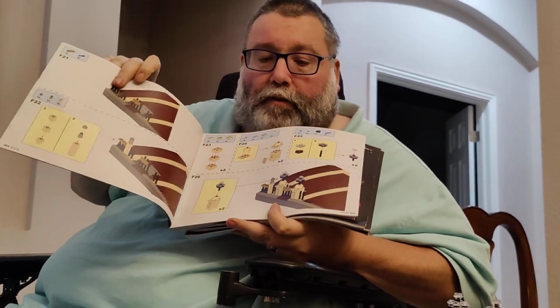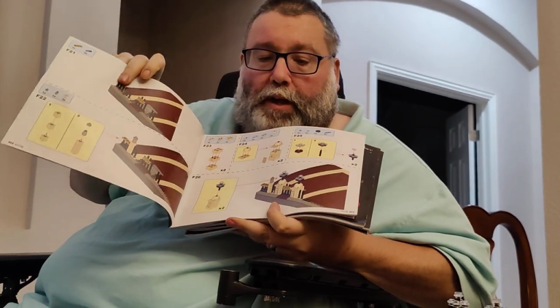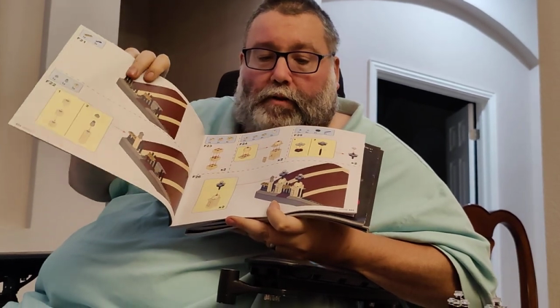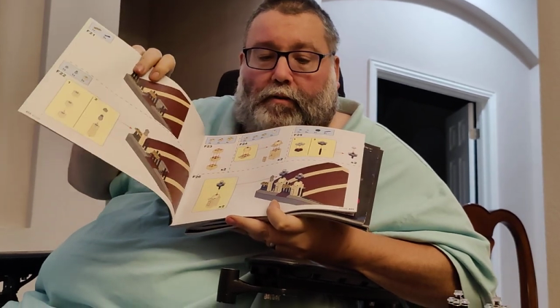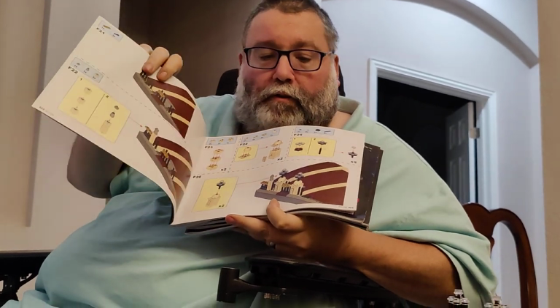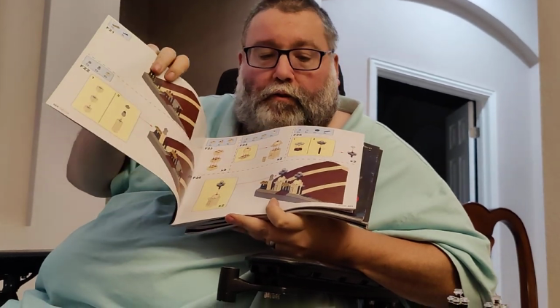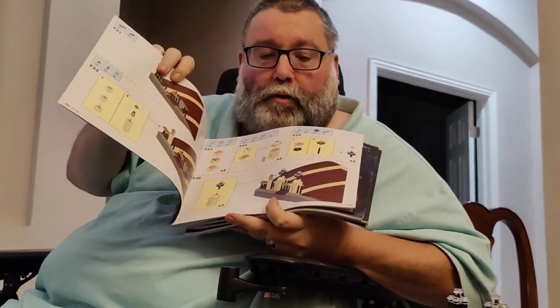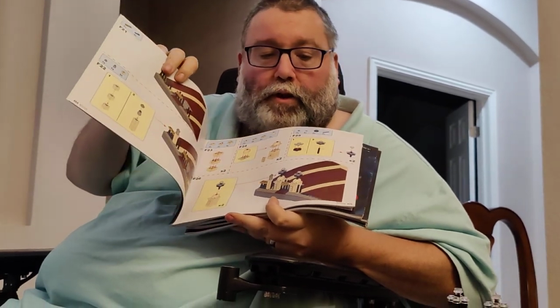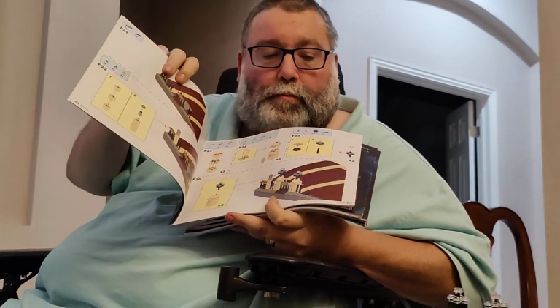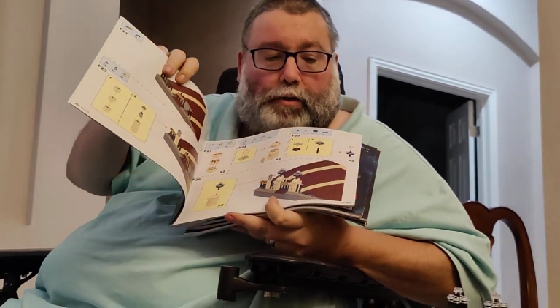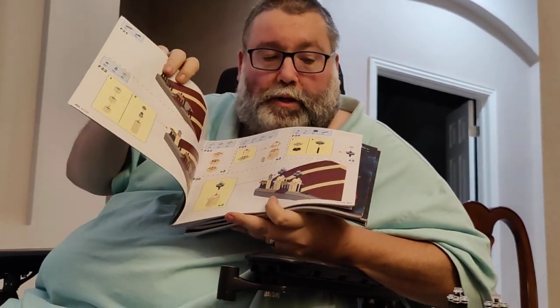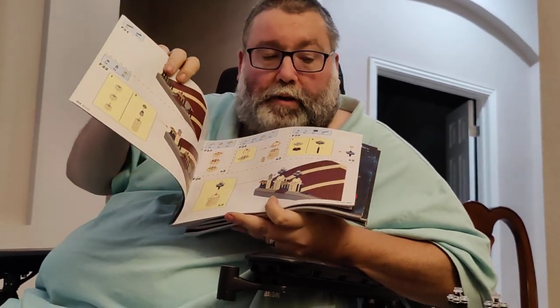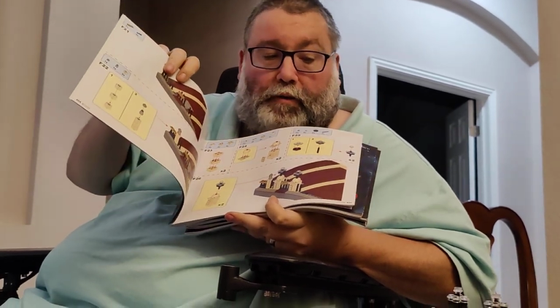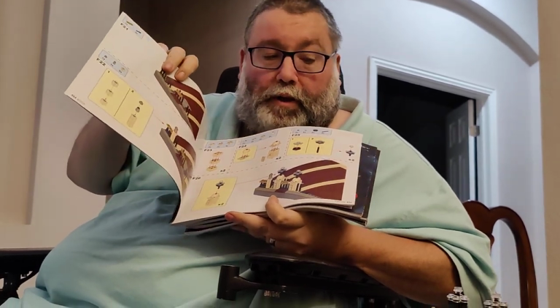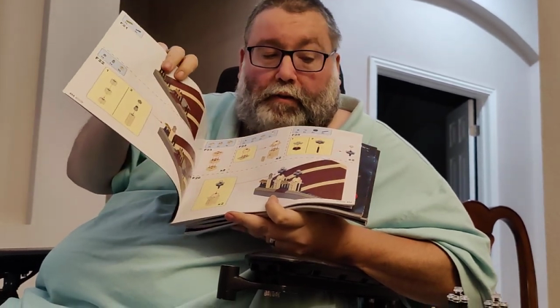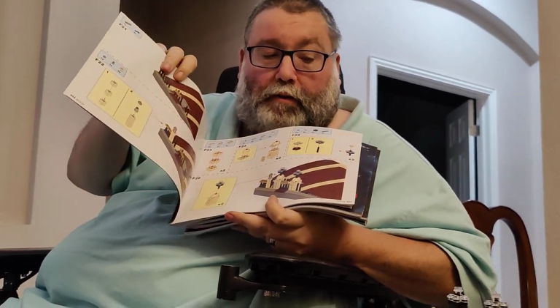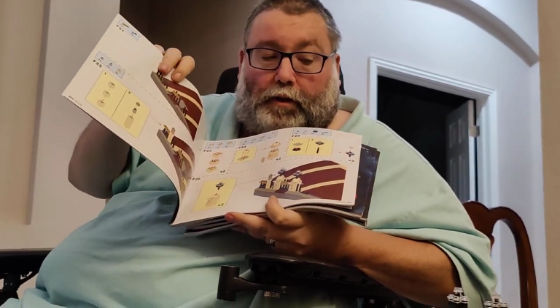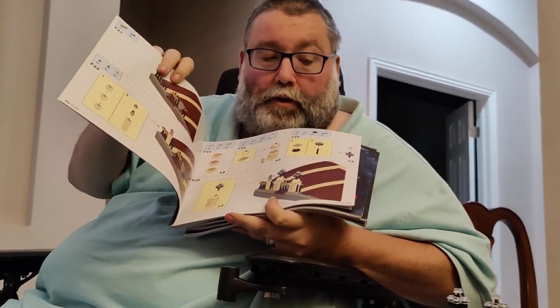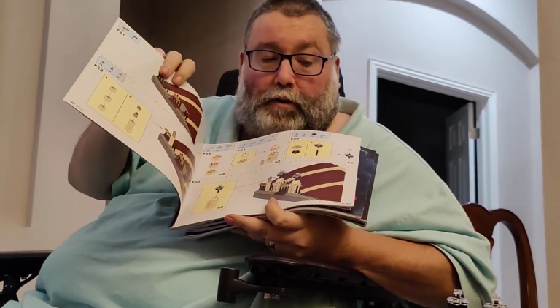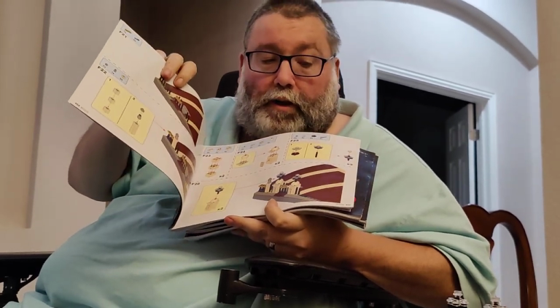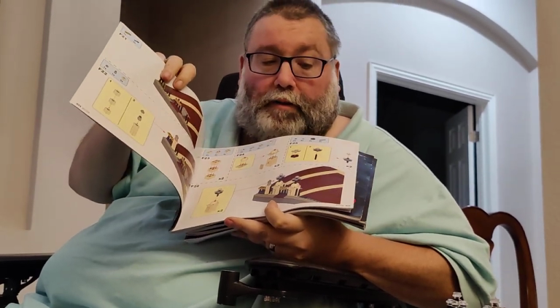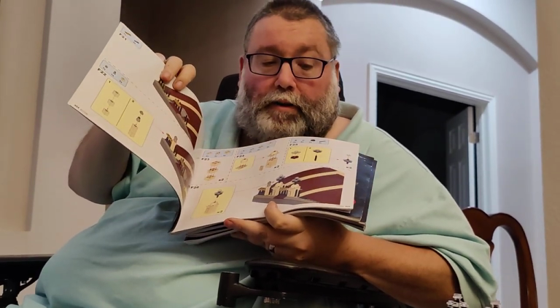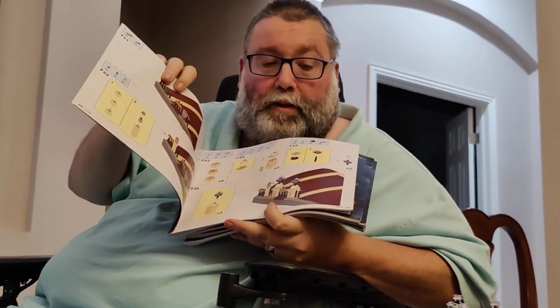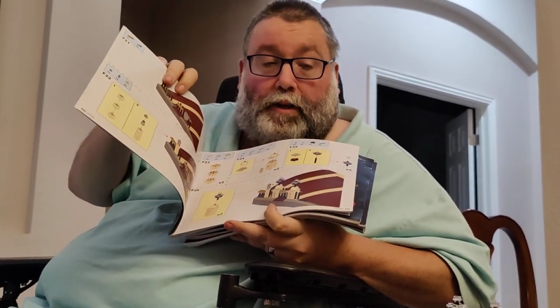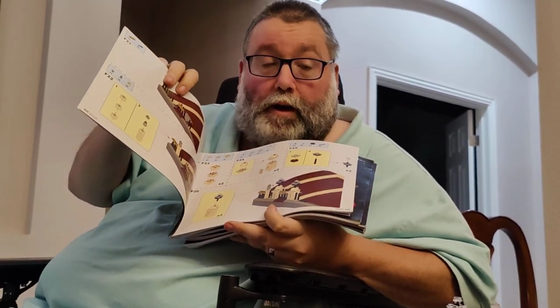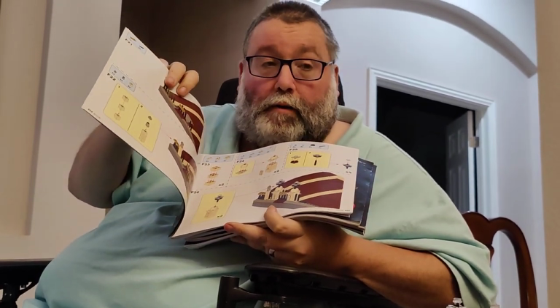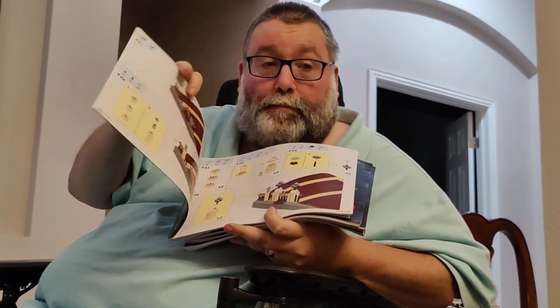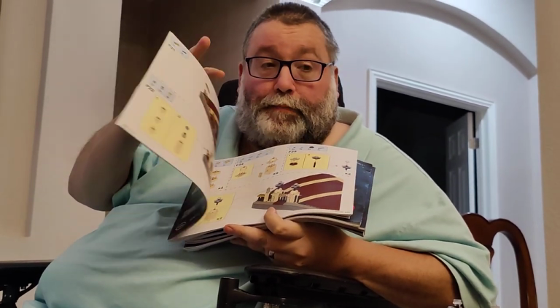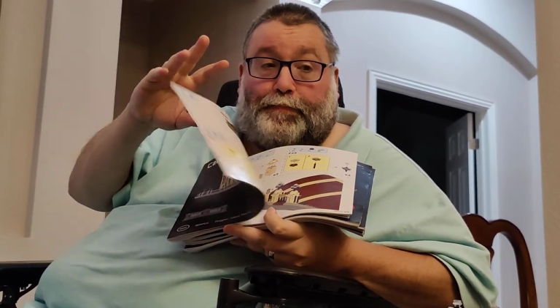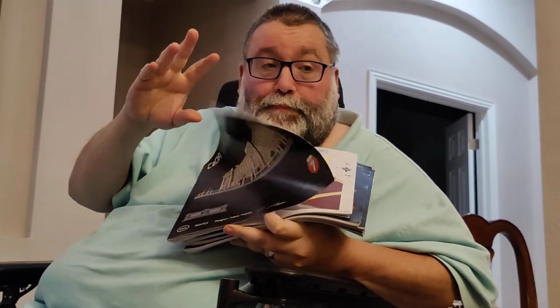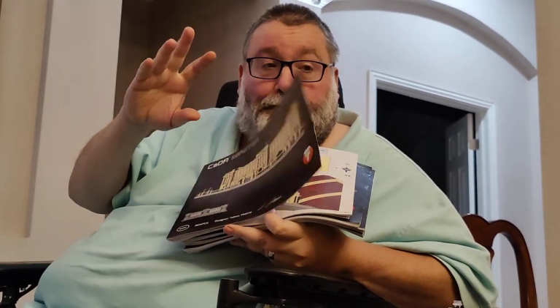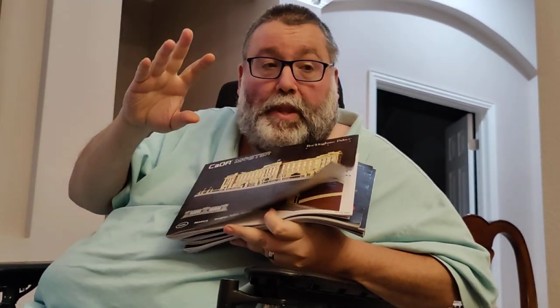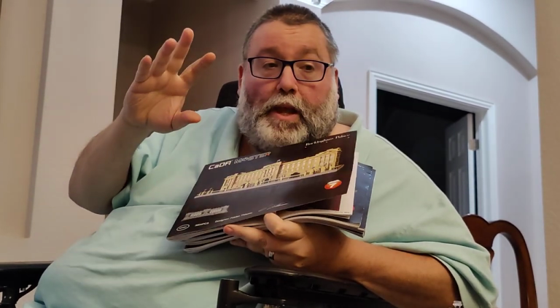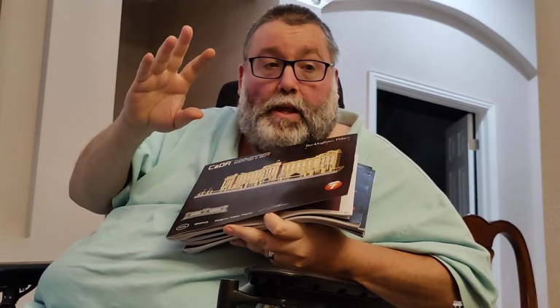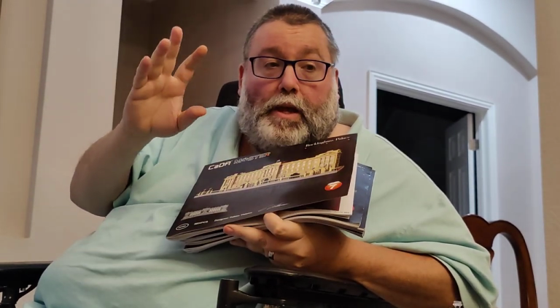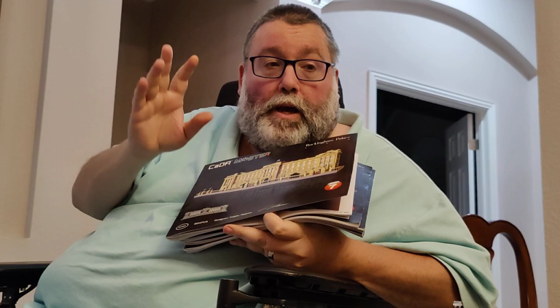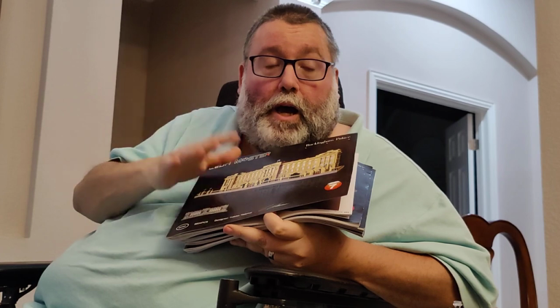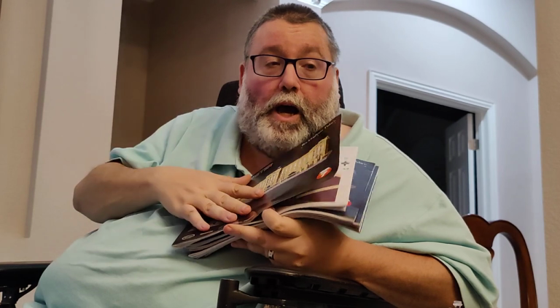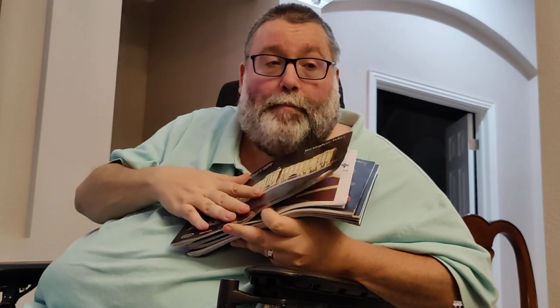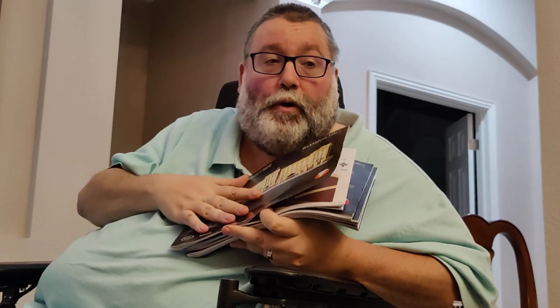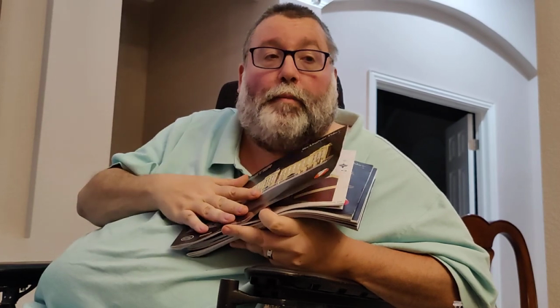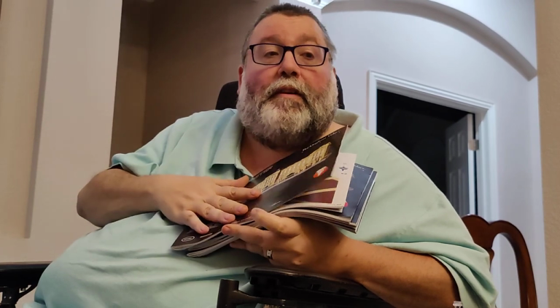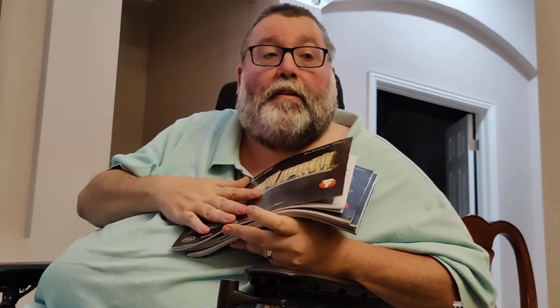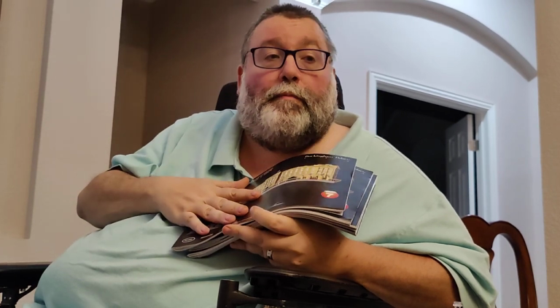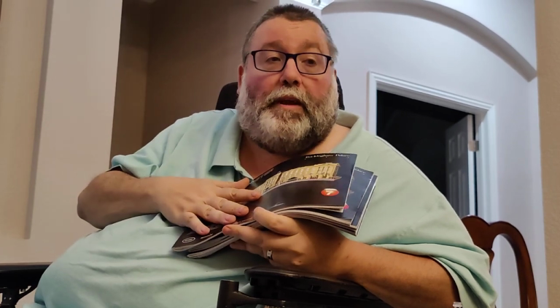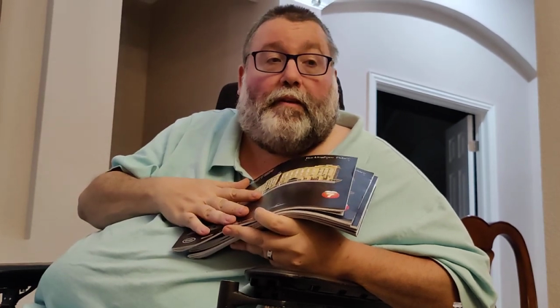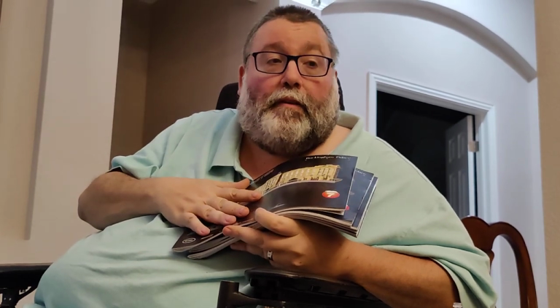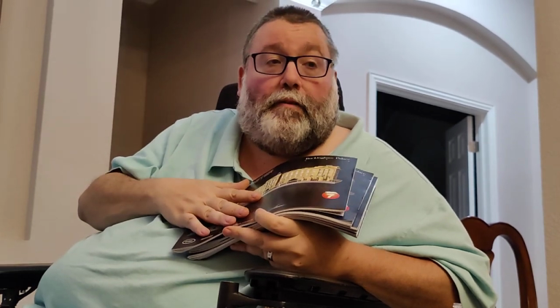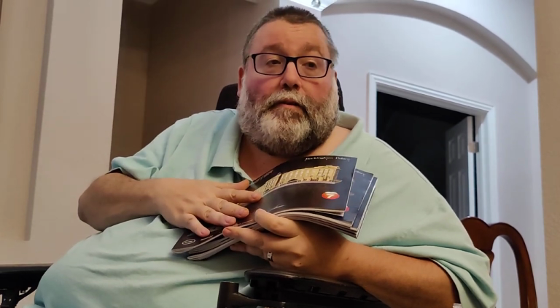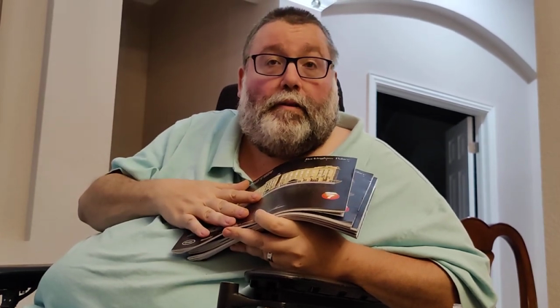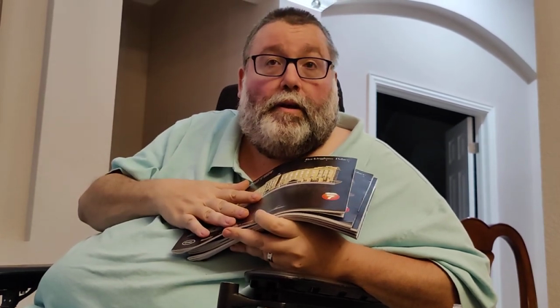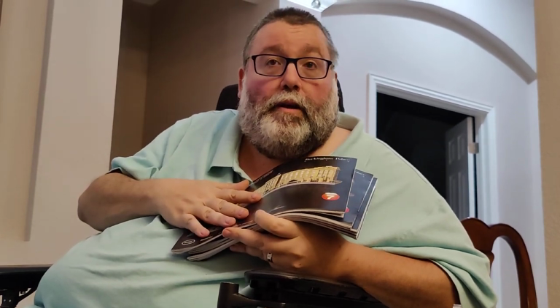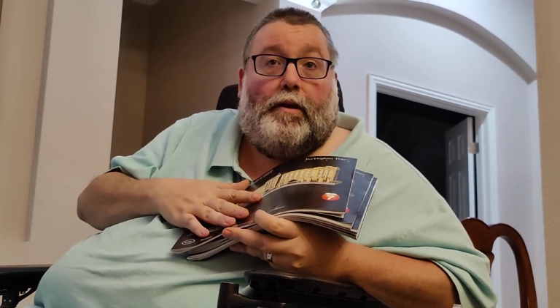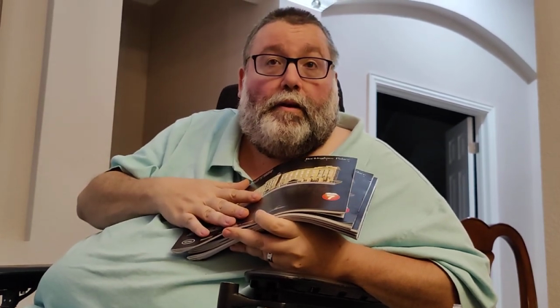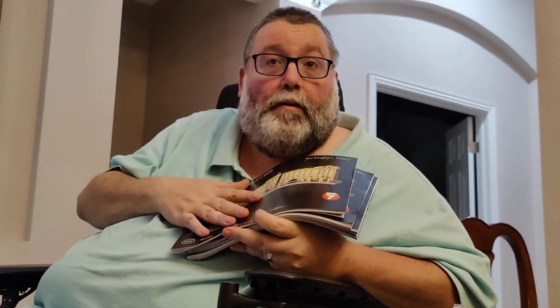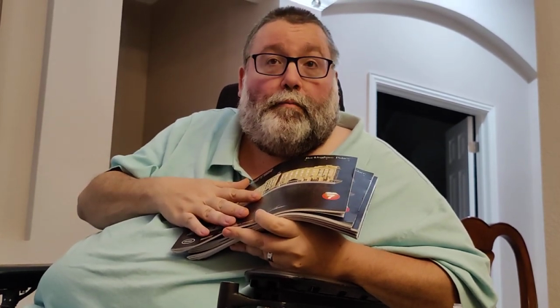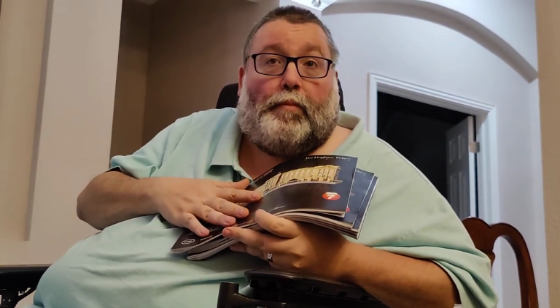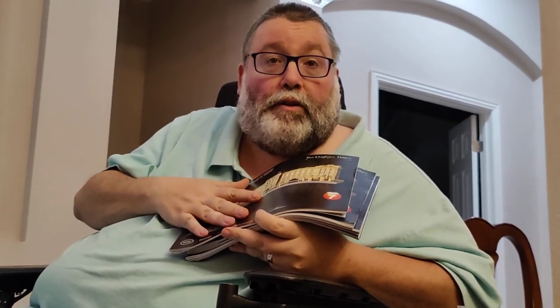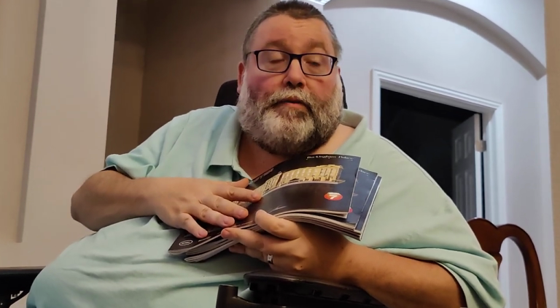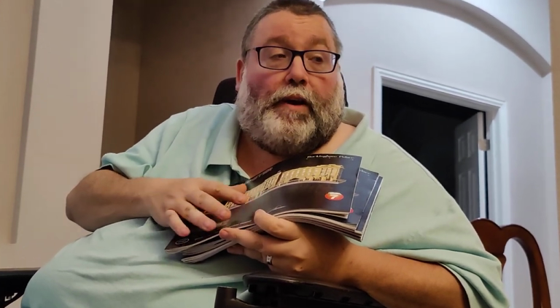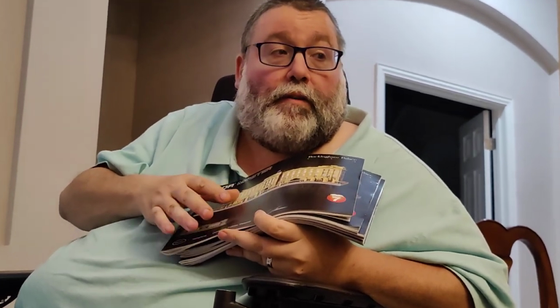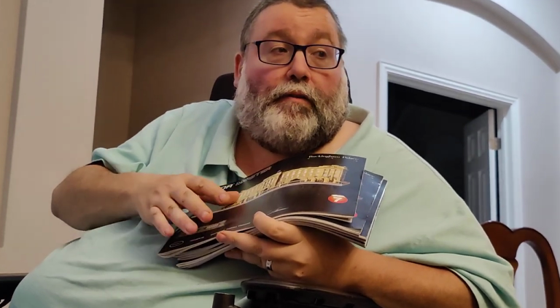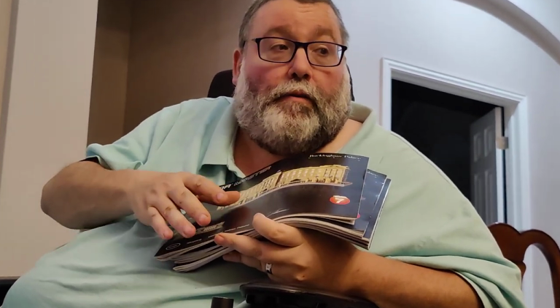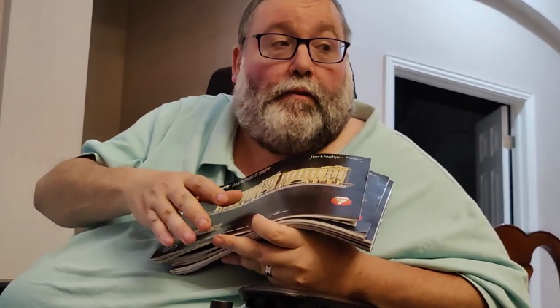Your standard instruction books — everything's clear, easy to tell. No missing pieces. Bunch of extras.